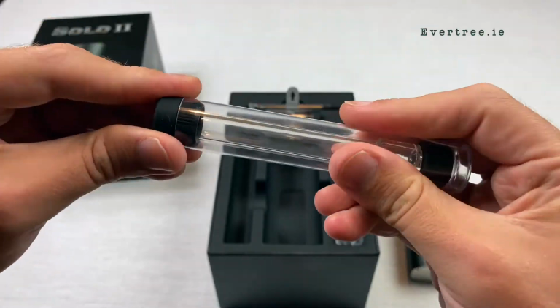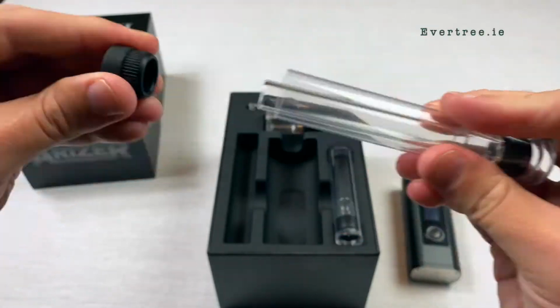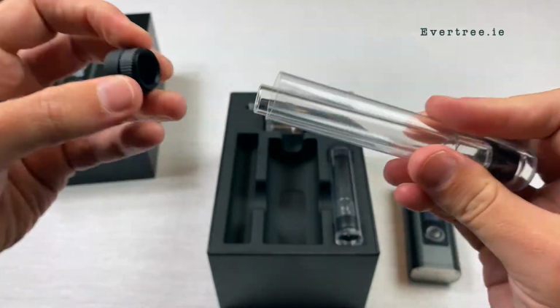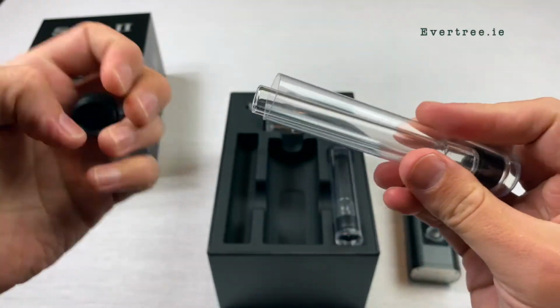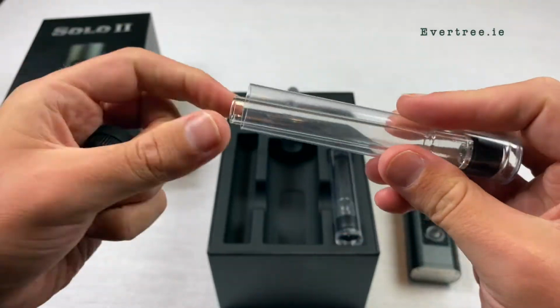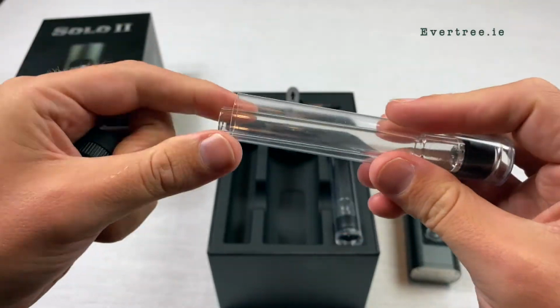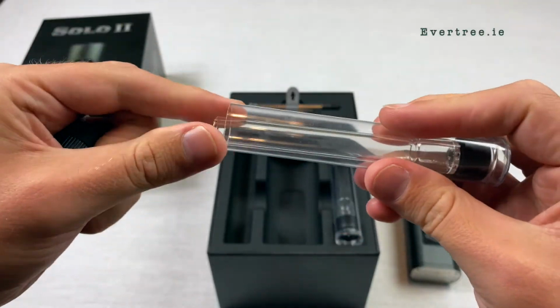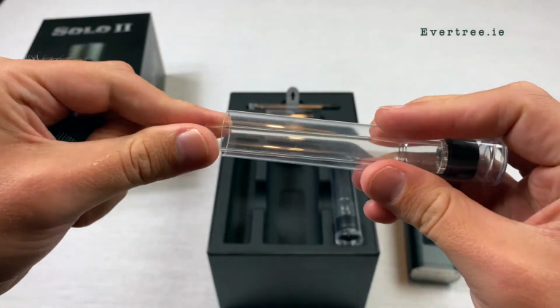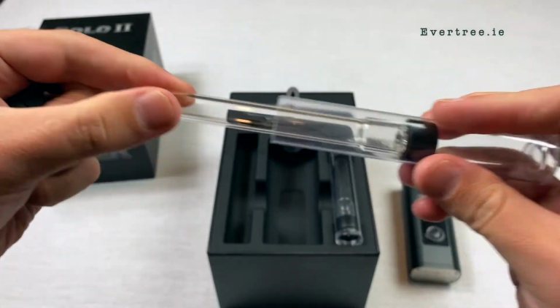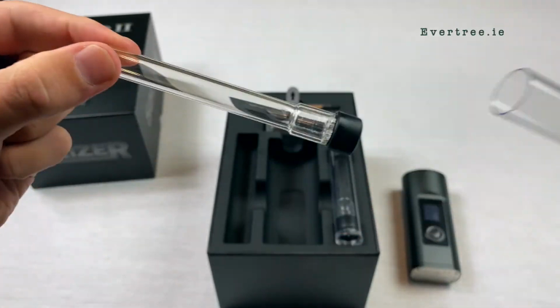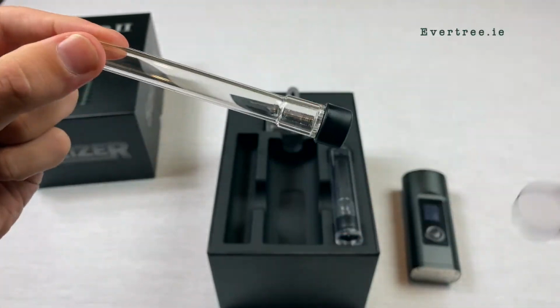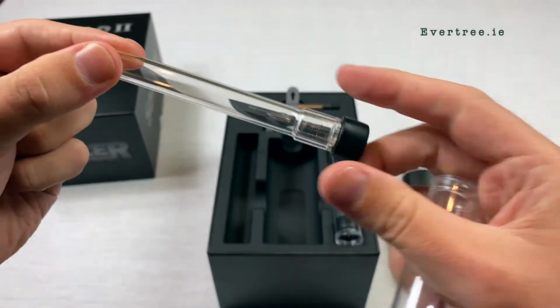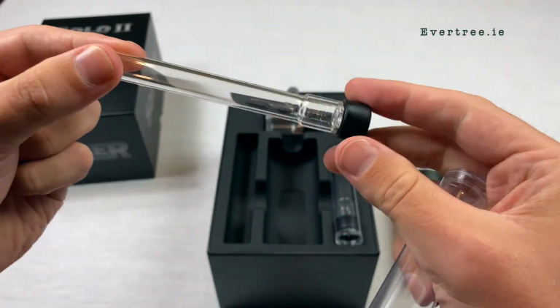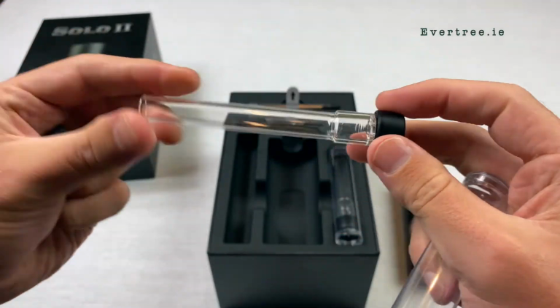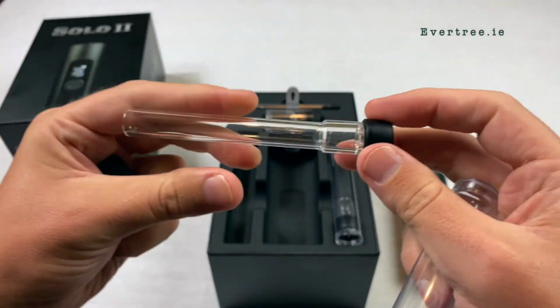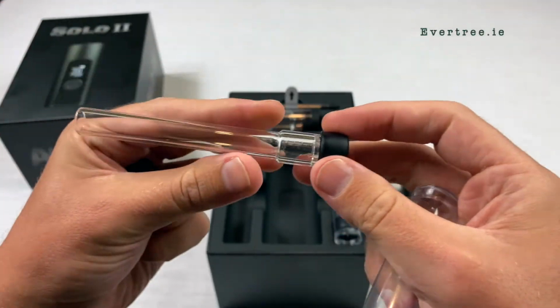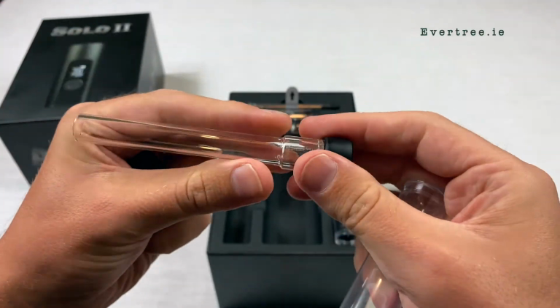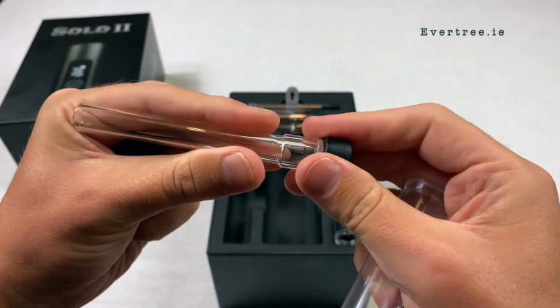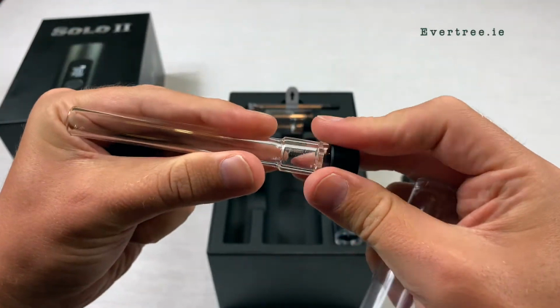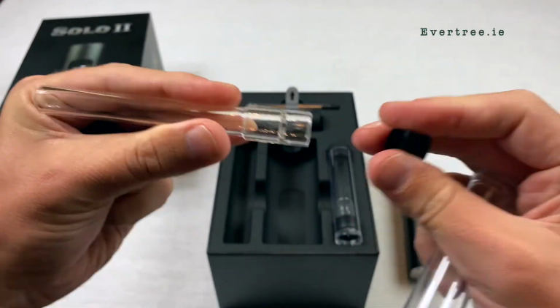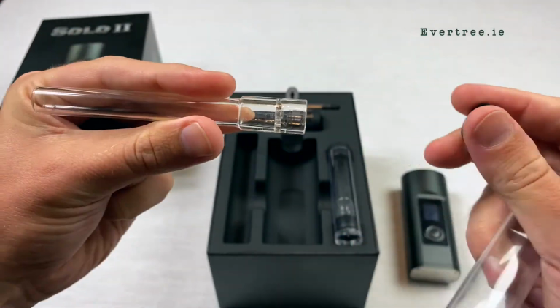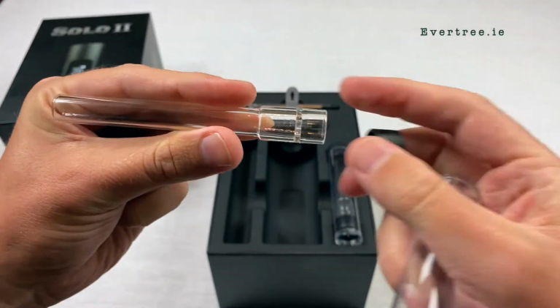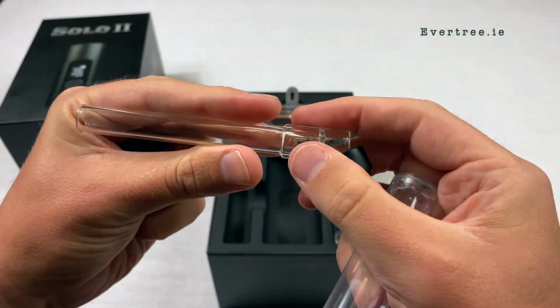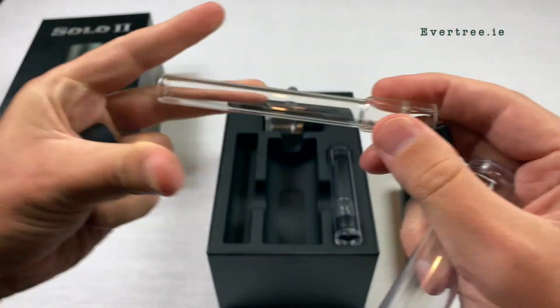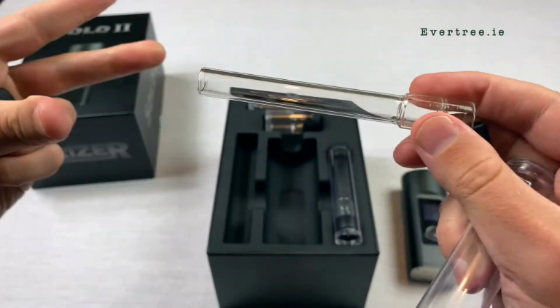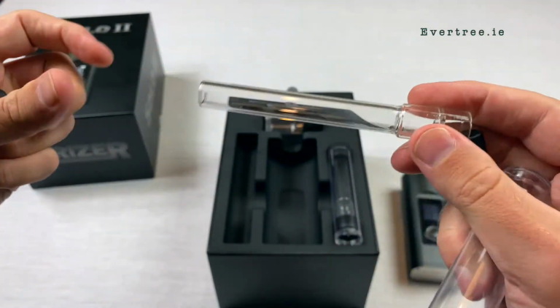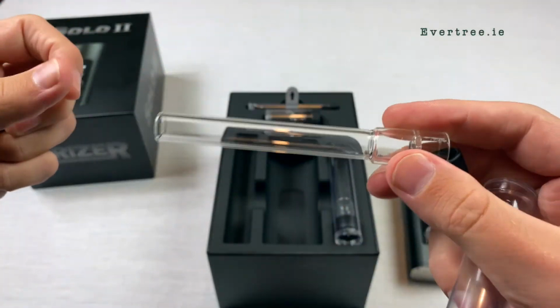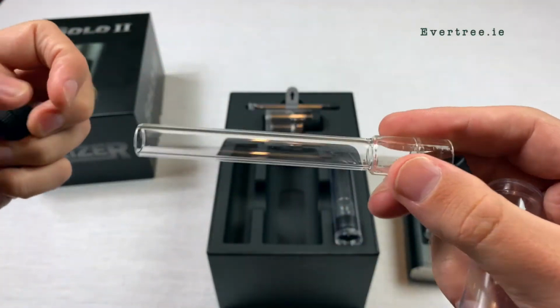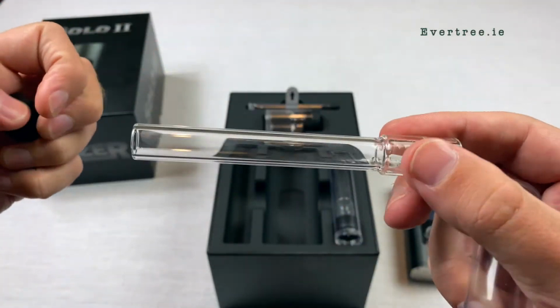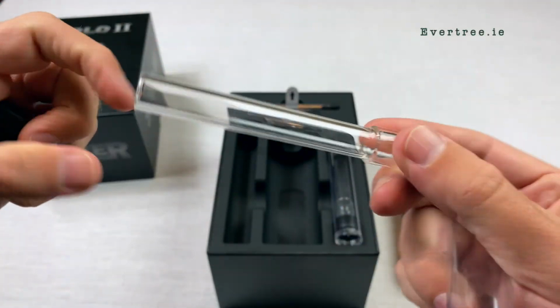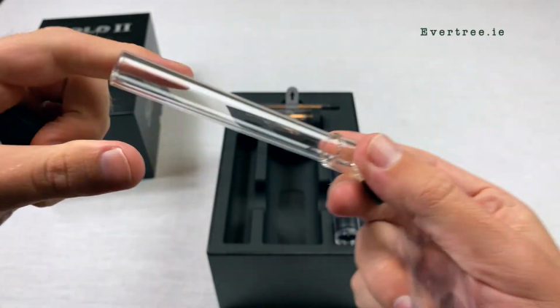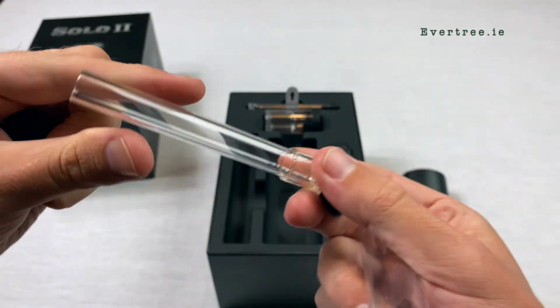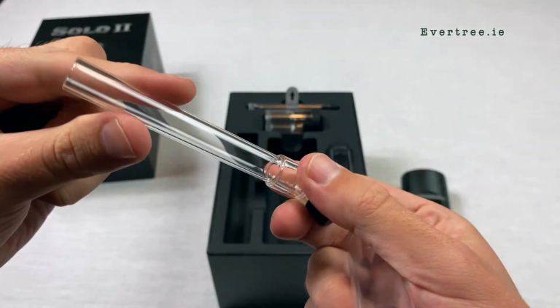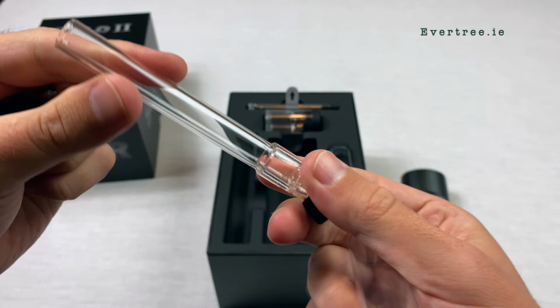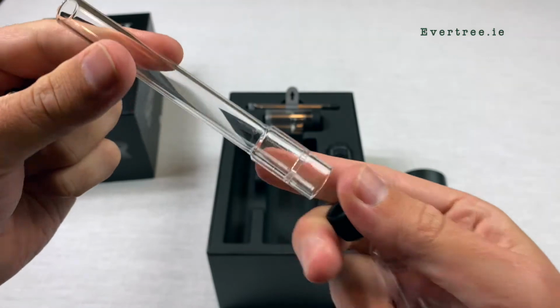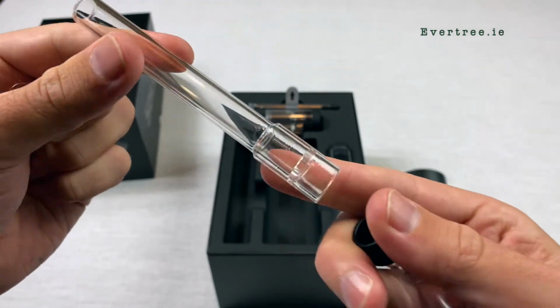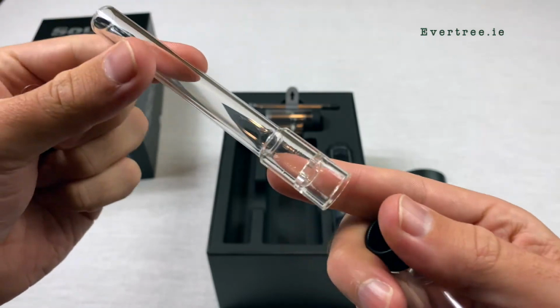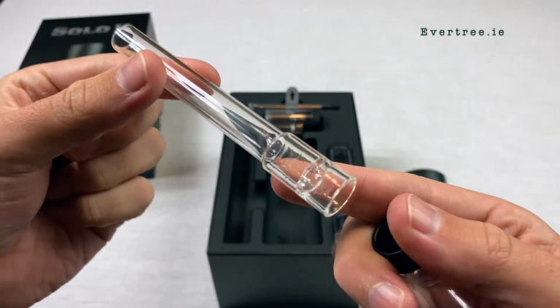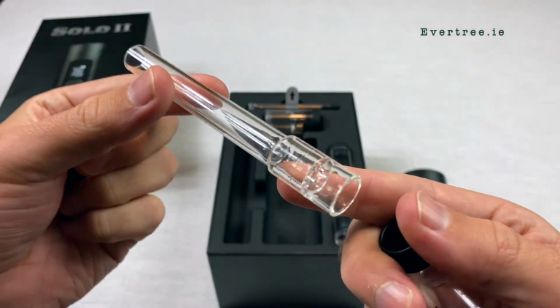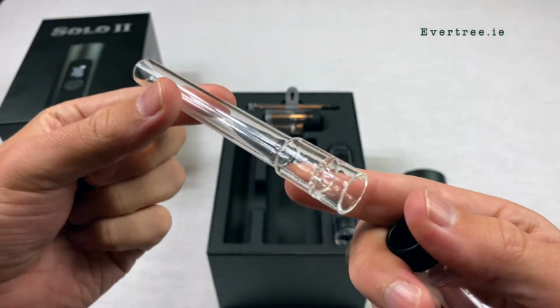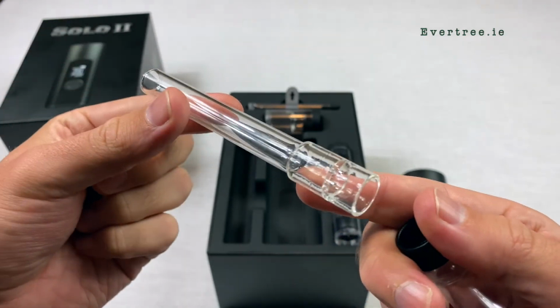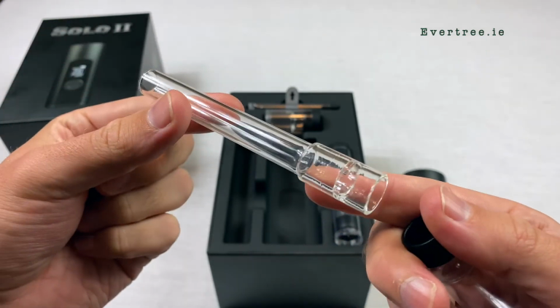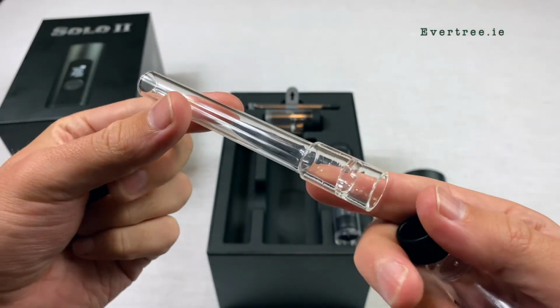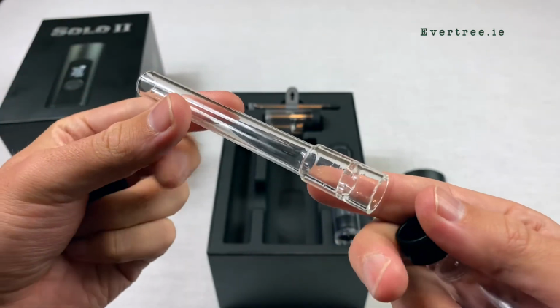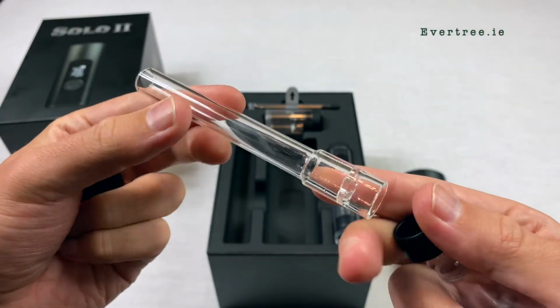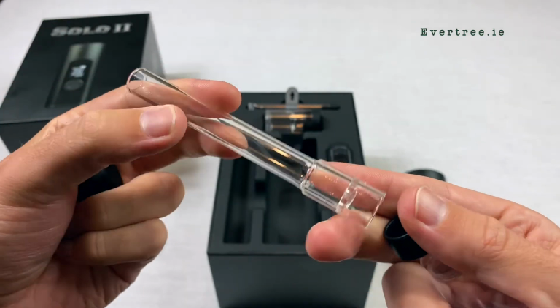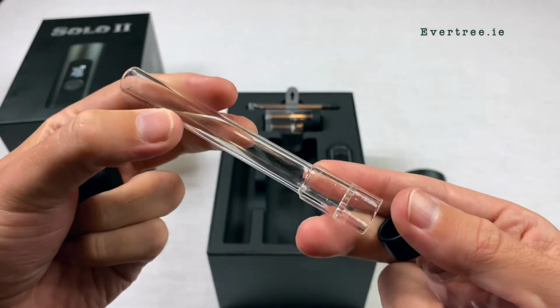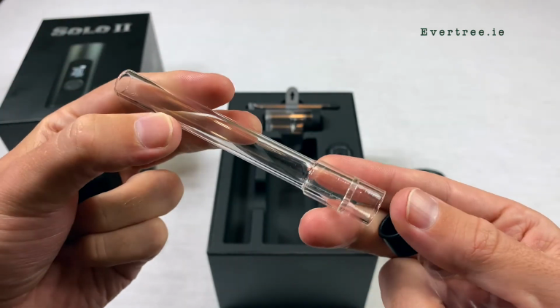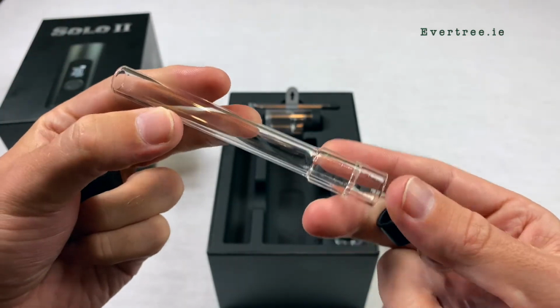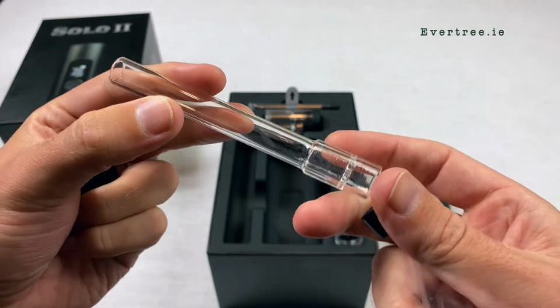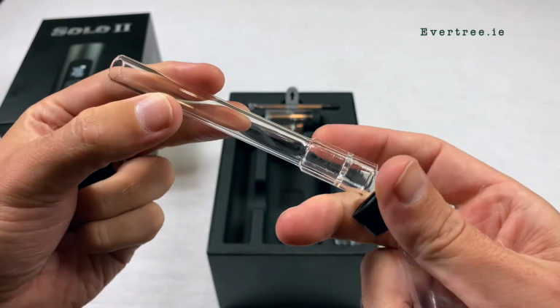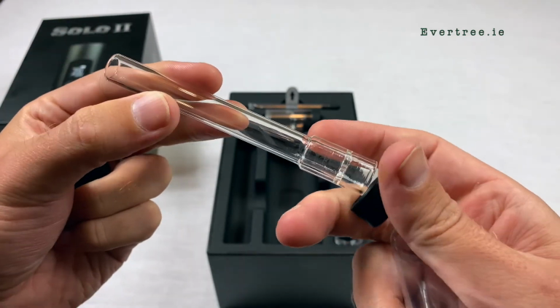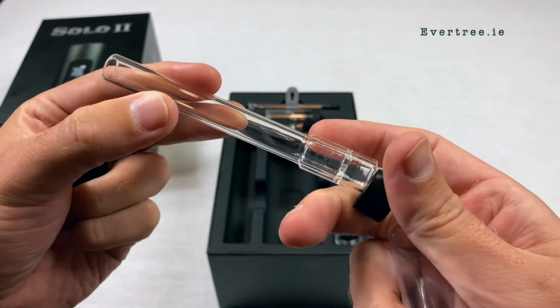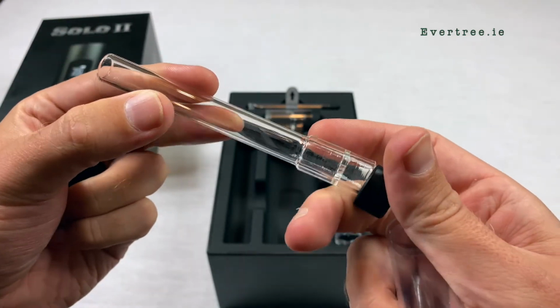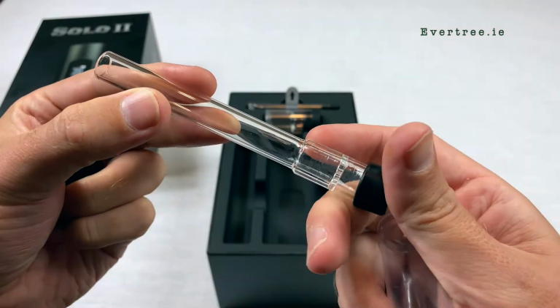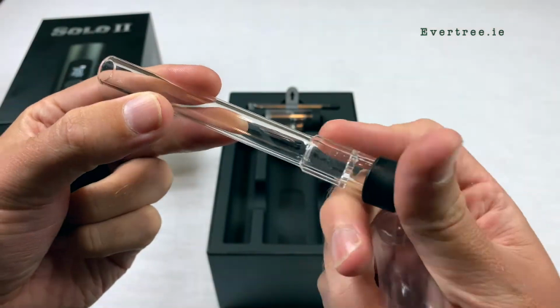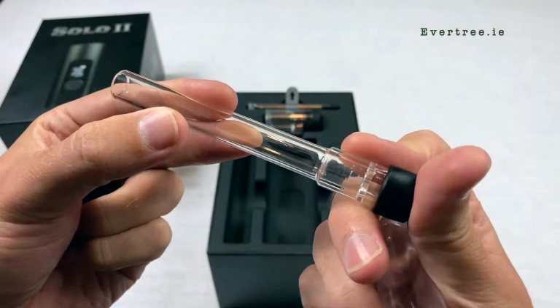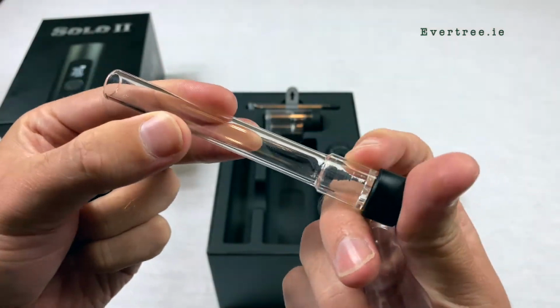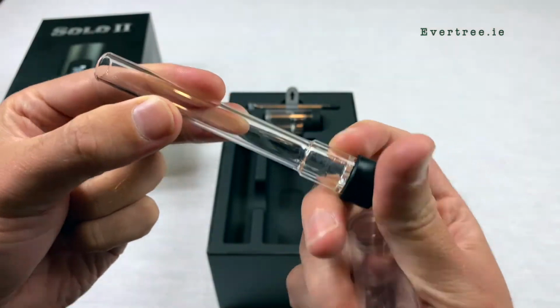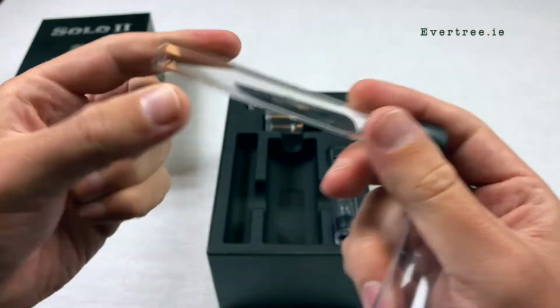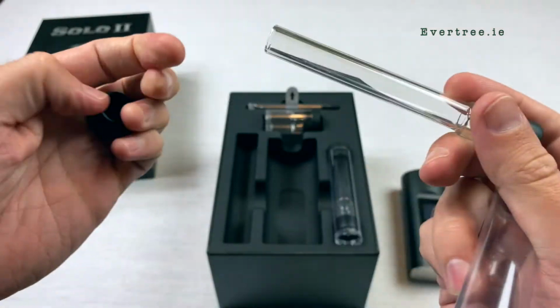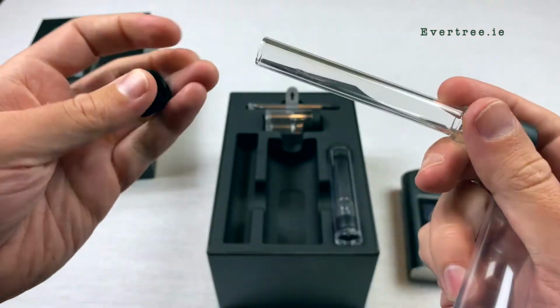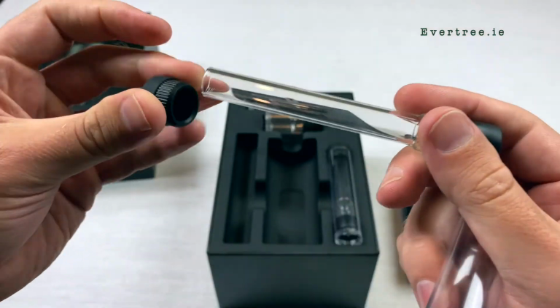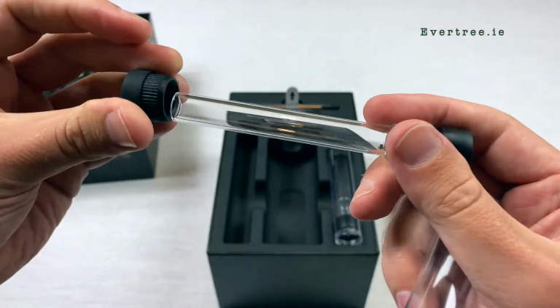With this advanced heating technology, along with this very rare glass mouthpiece, the Solo 2 gives you the purest flavour possible.